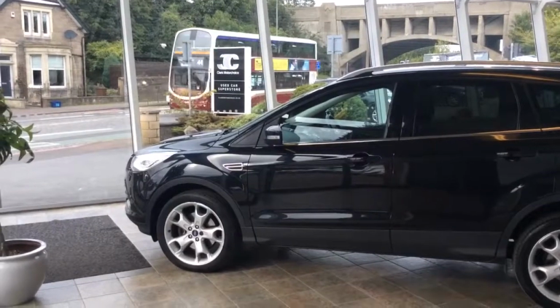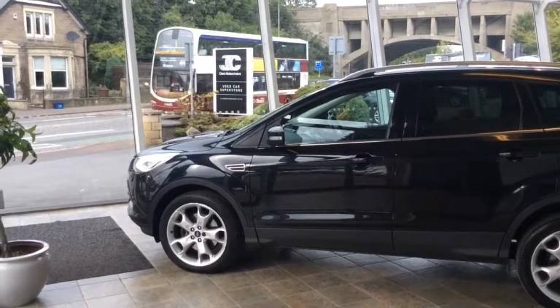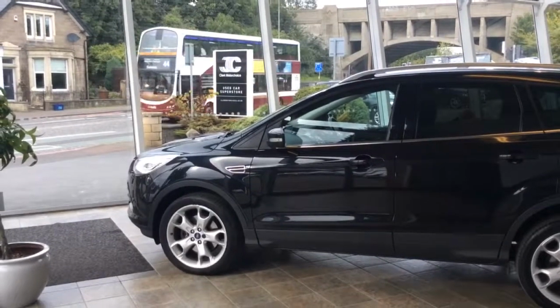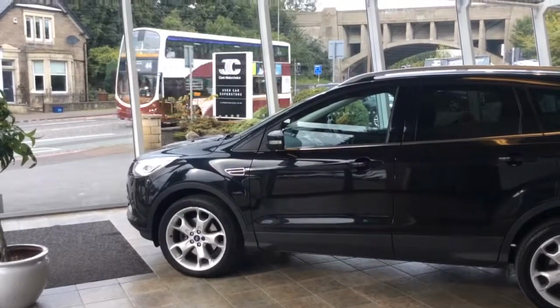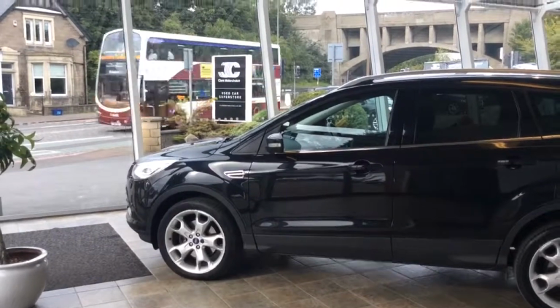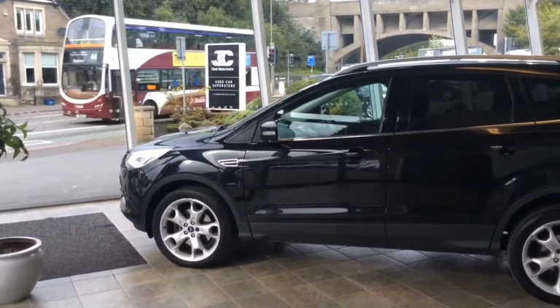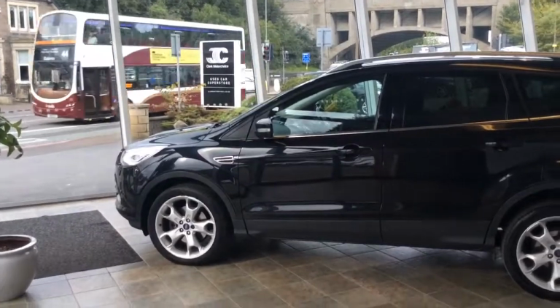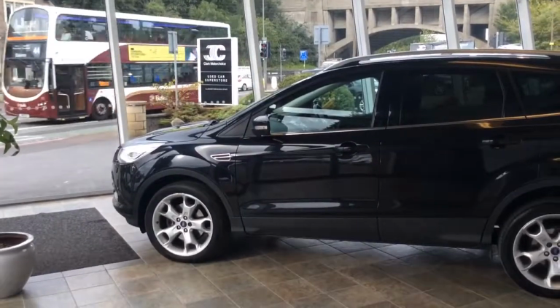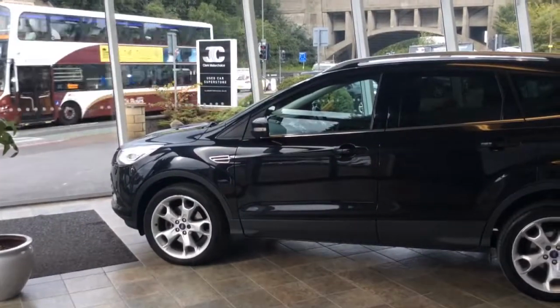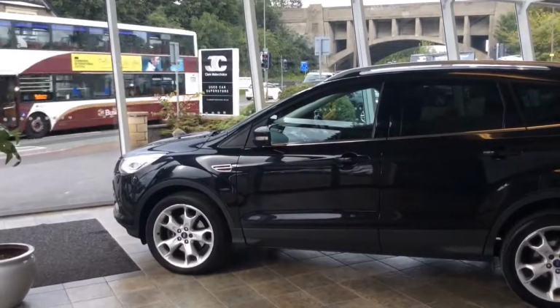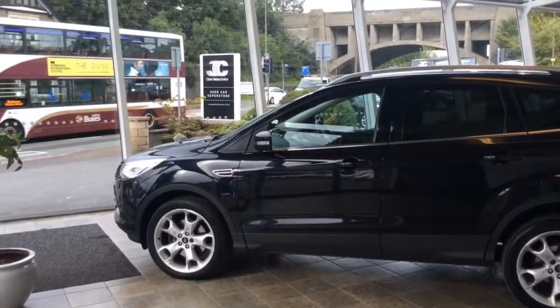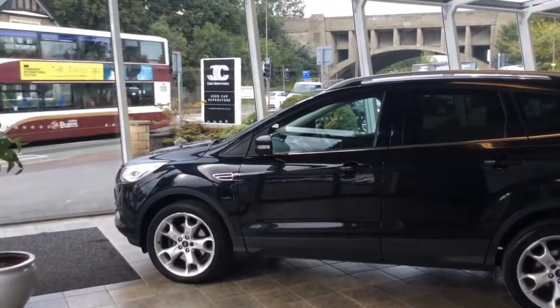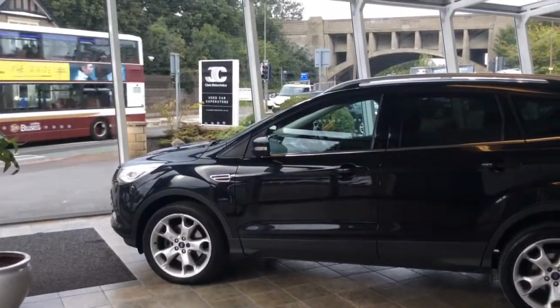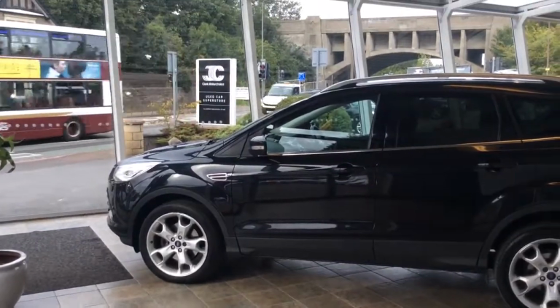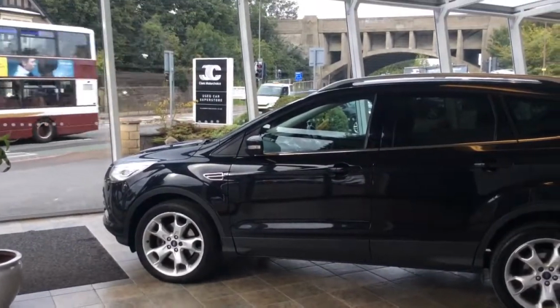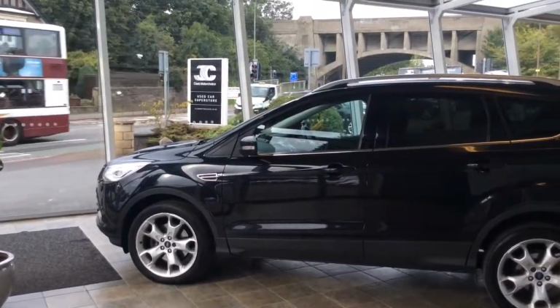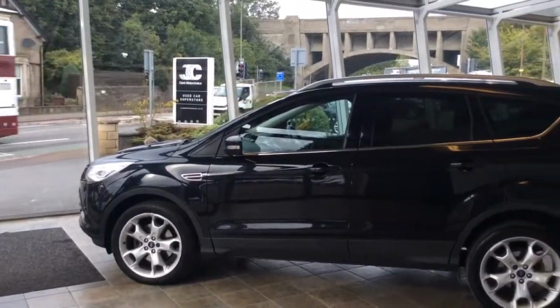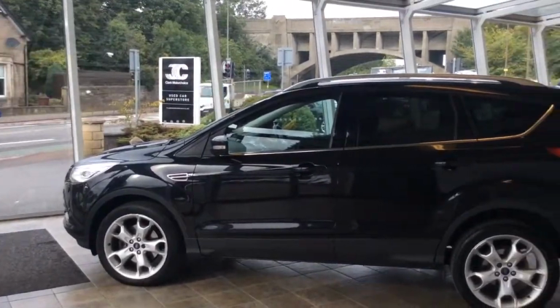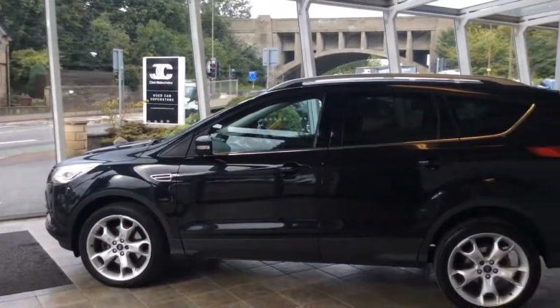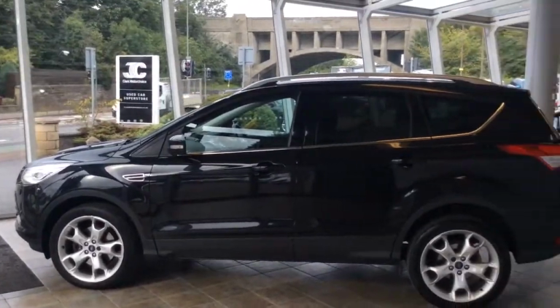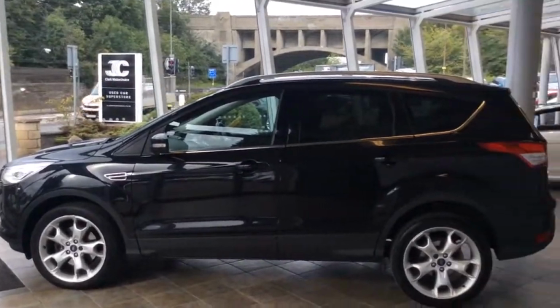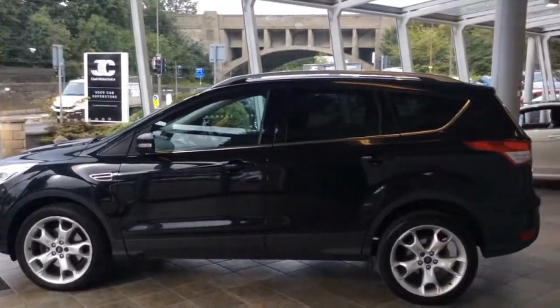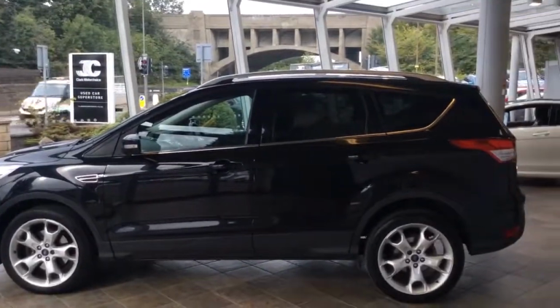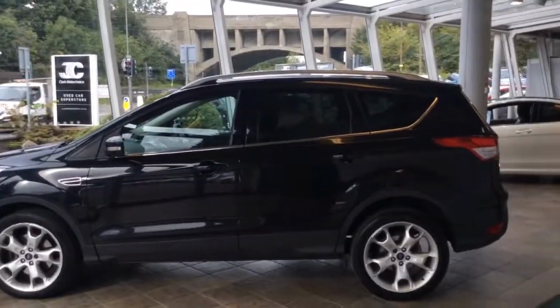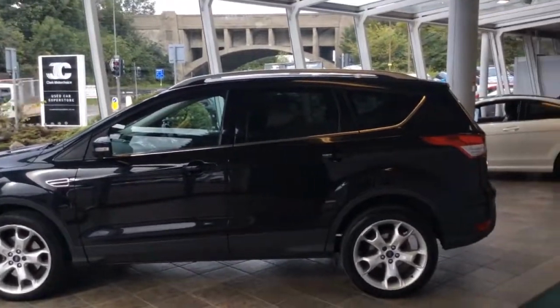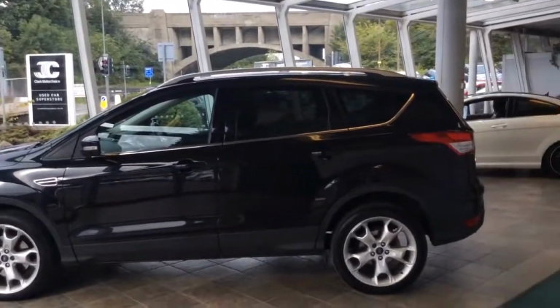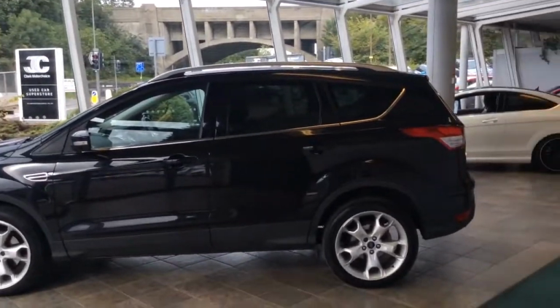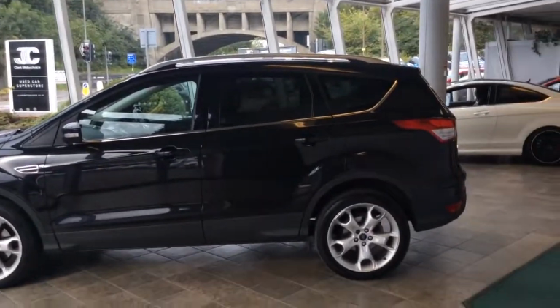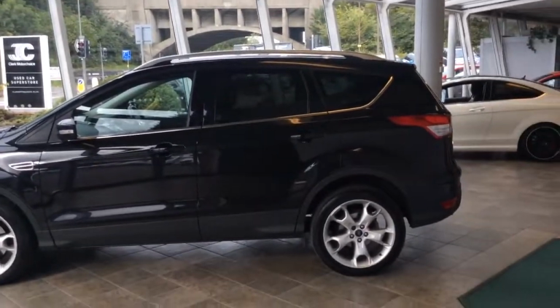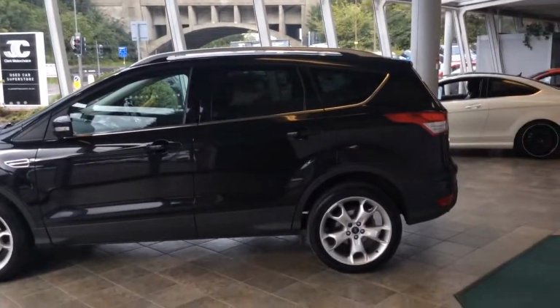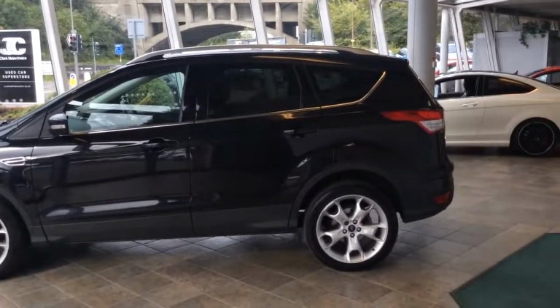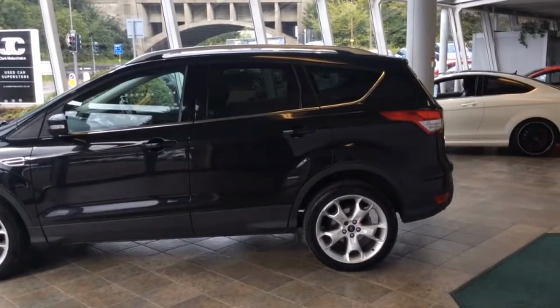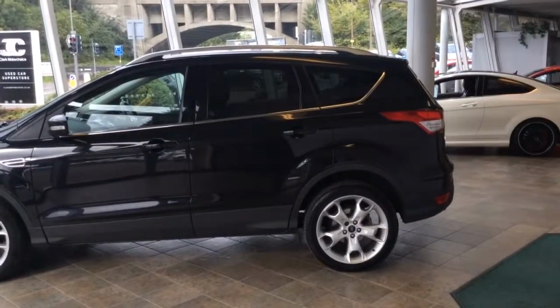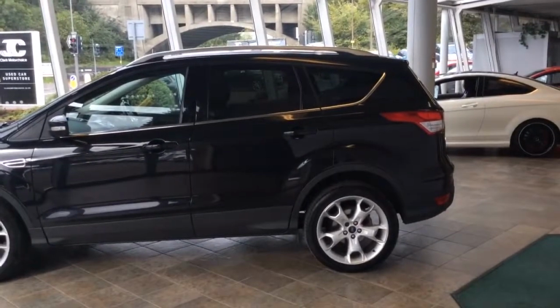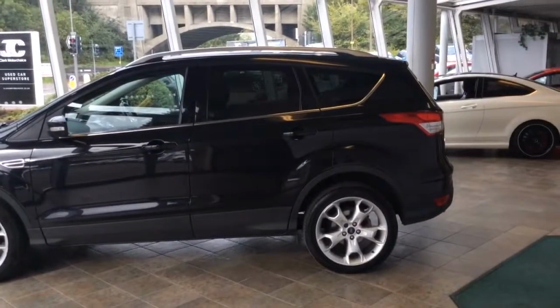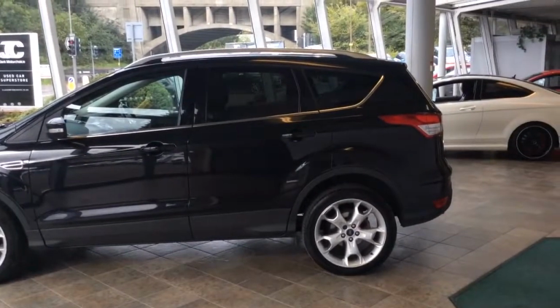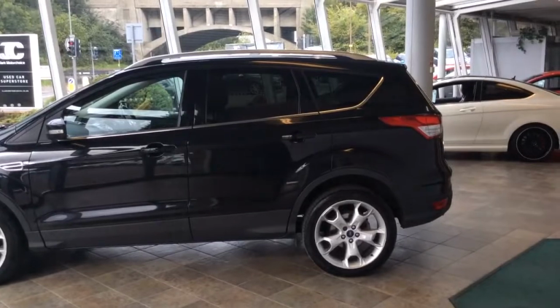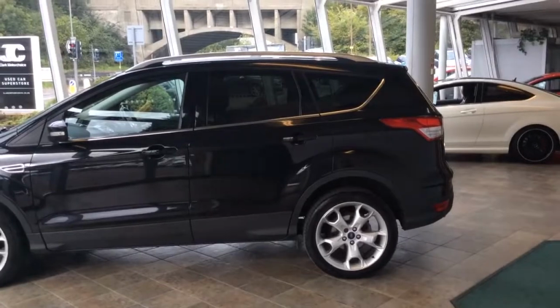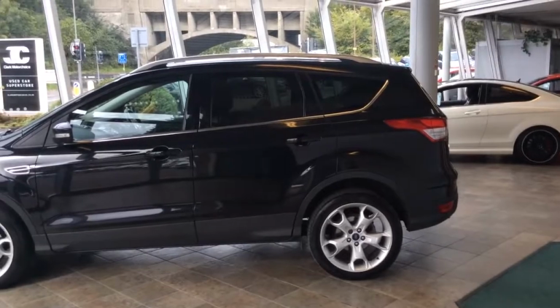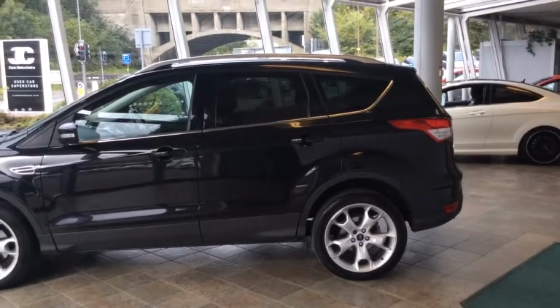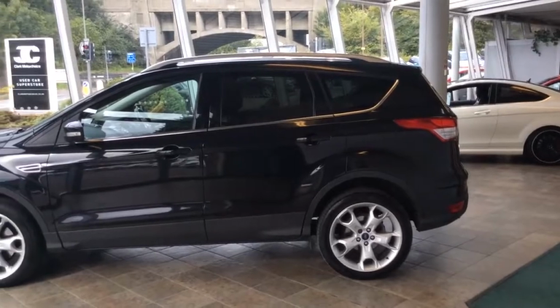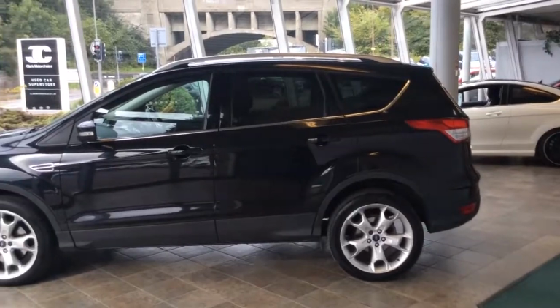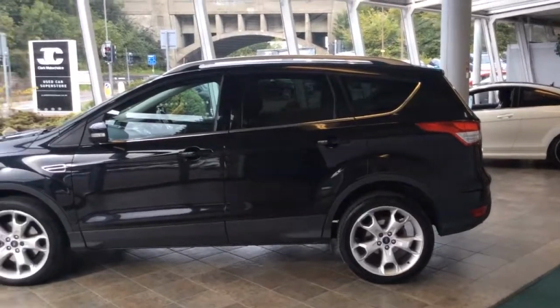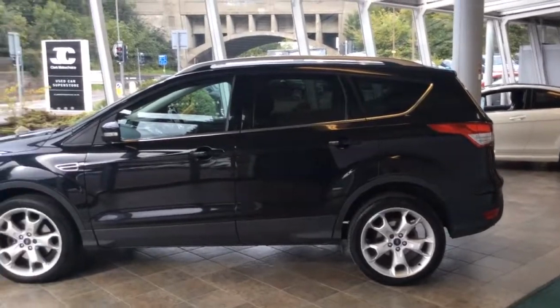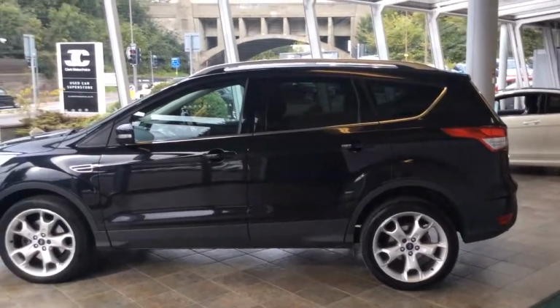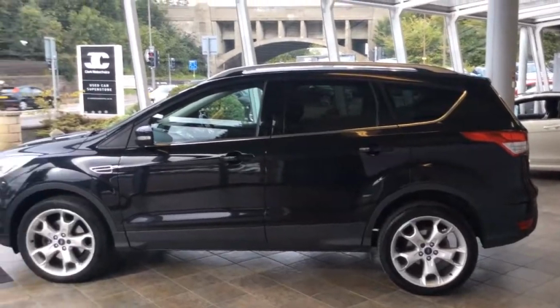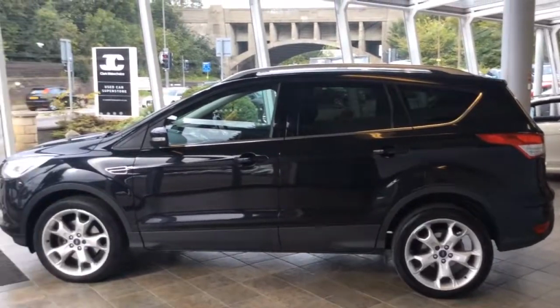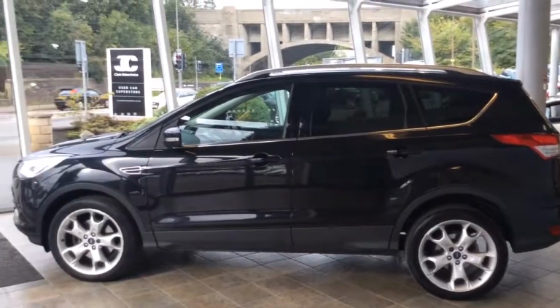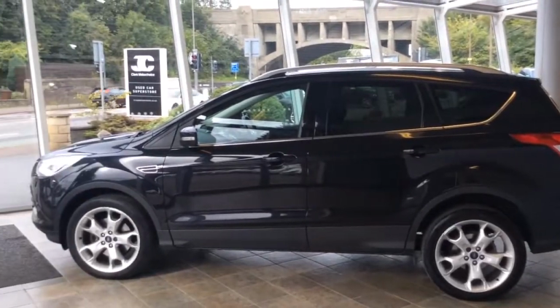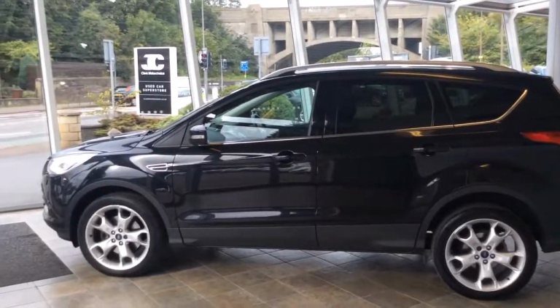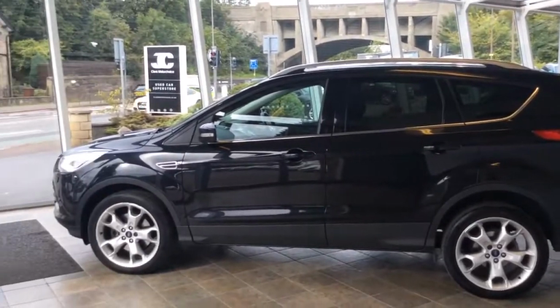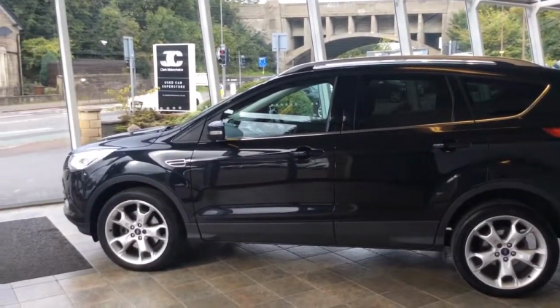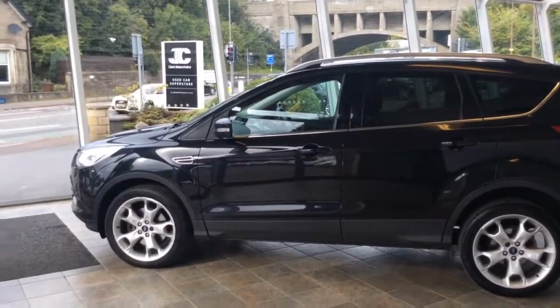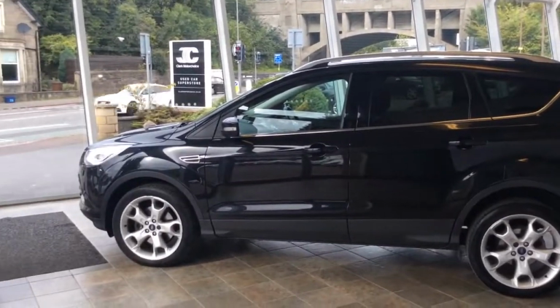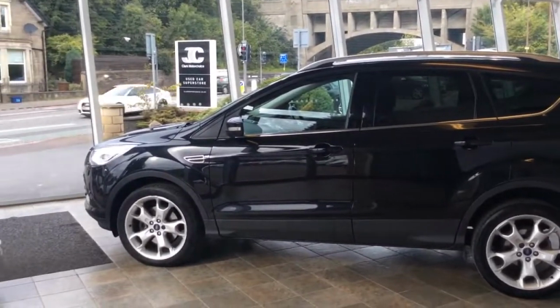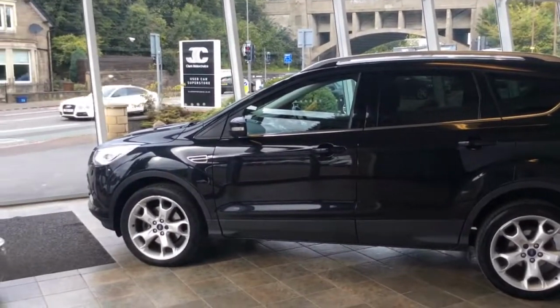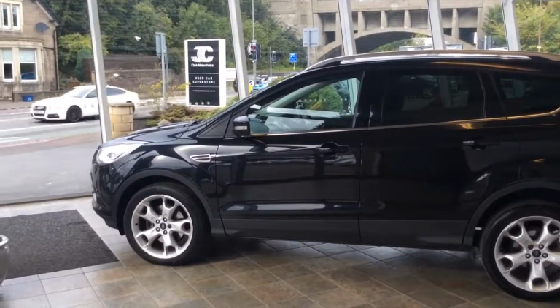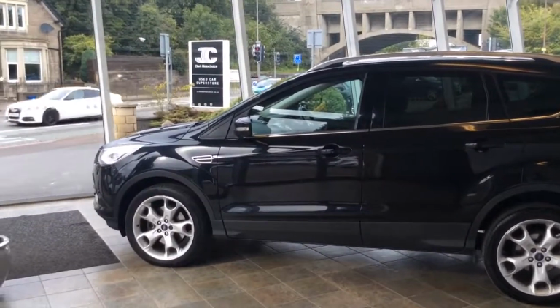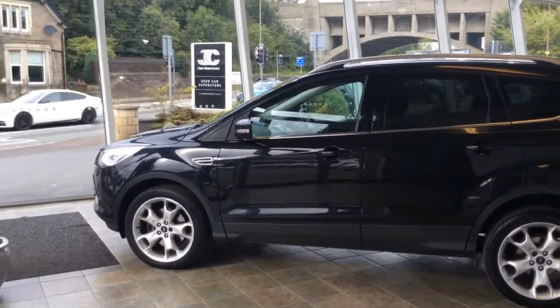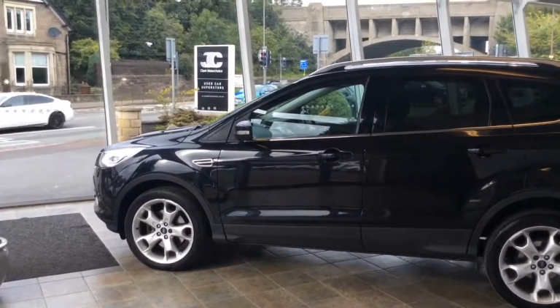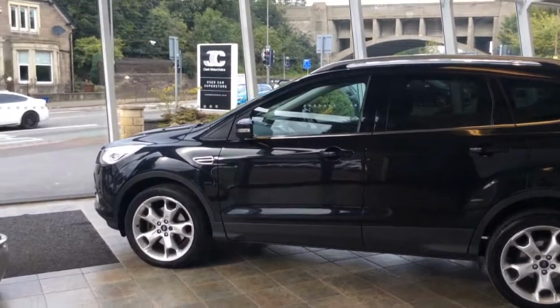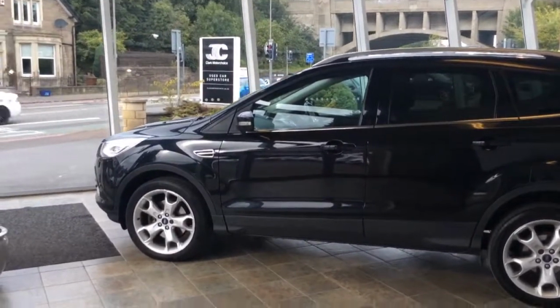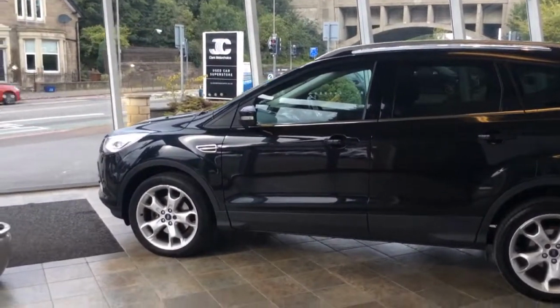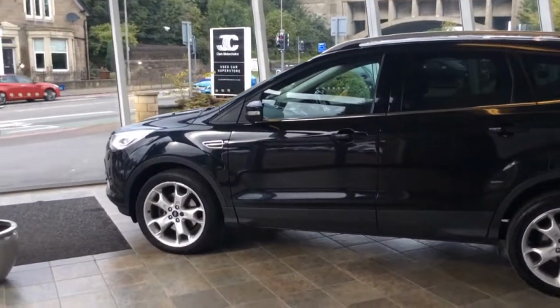Good afternoon and welcome to Park Moto Choice. Today we have a Ford Cougar Titanium X. This is the 4x4 version, so it's a four-wheel drive.